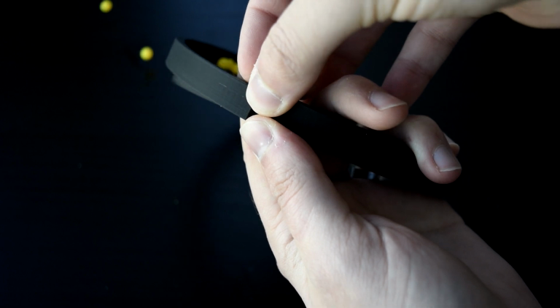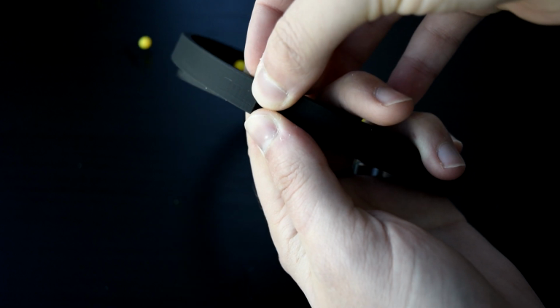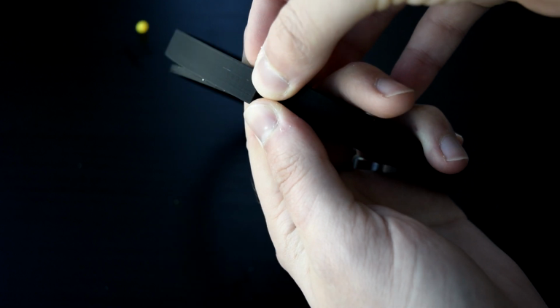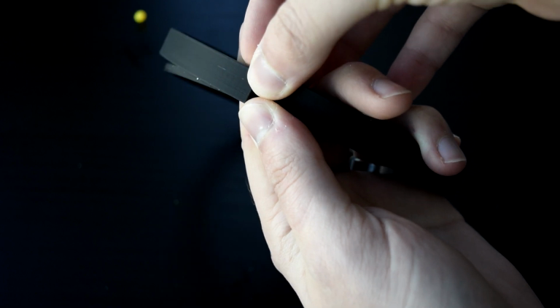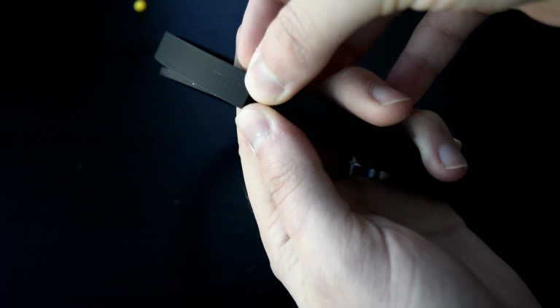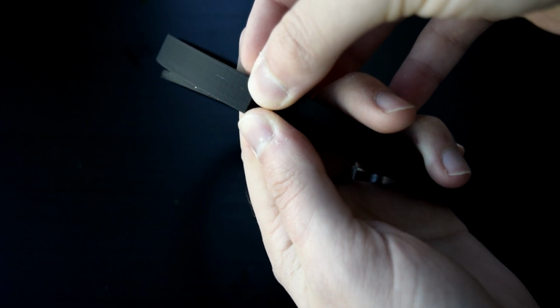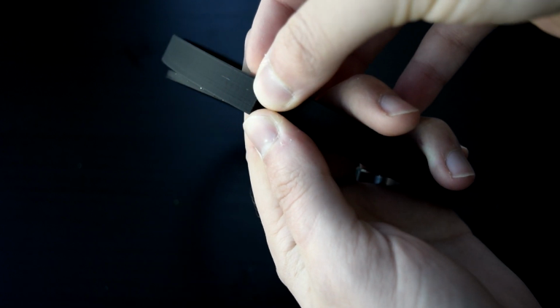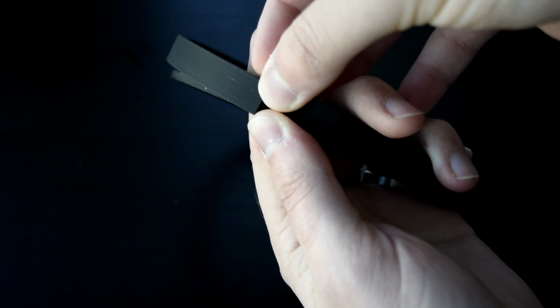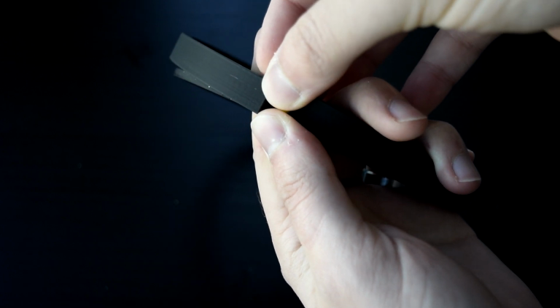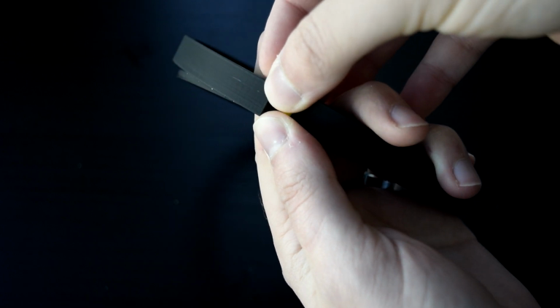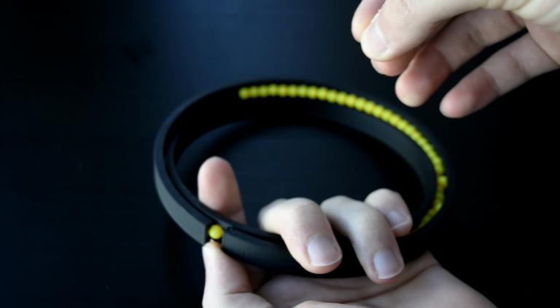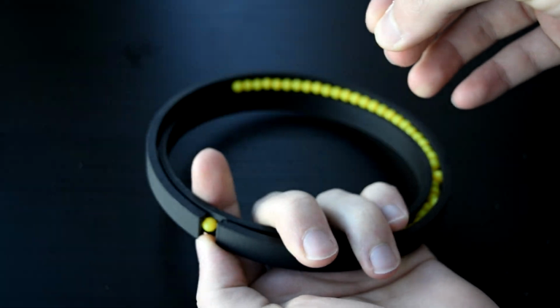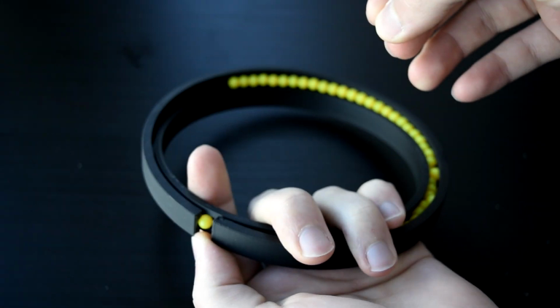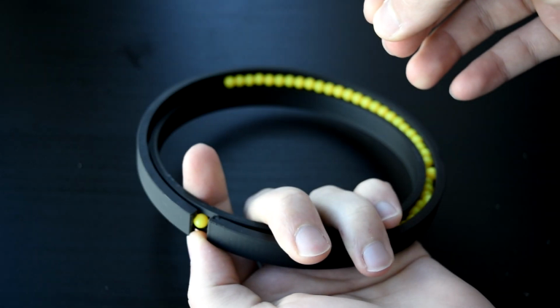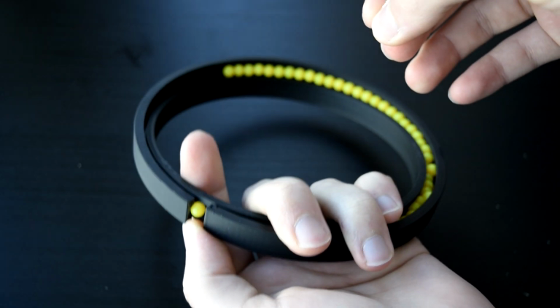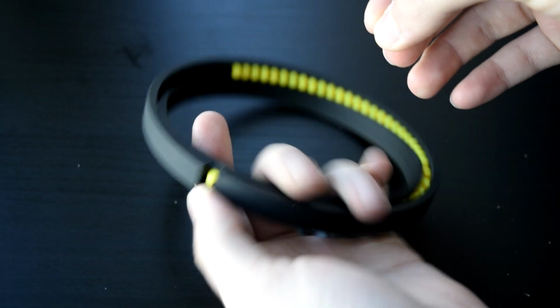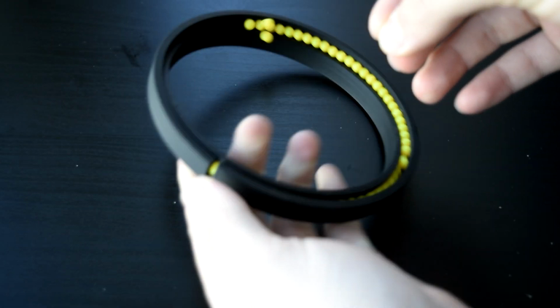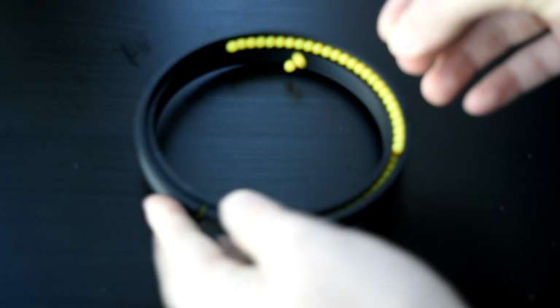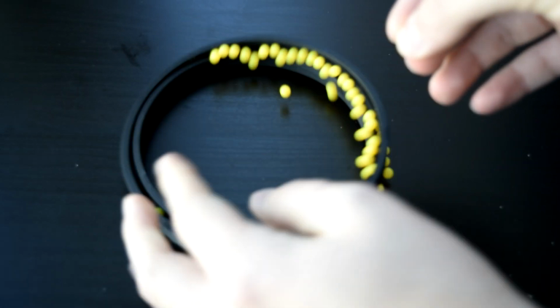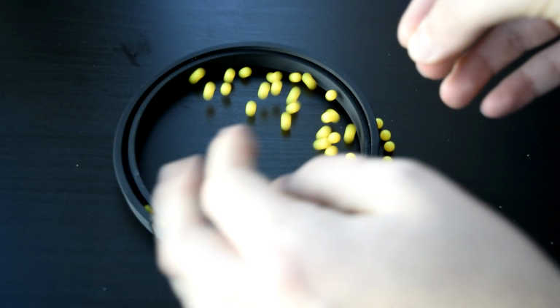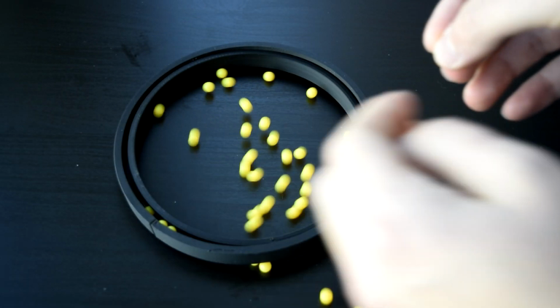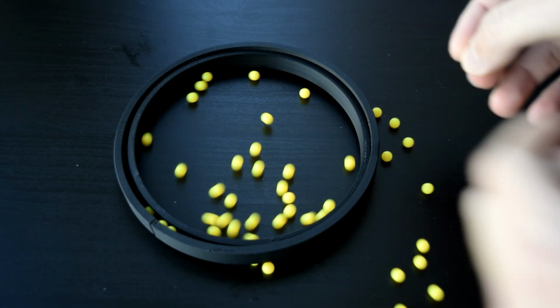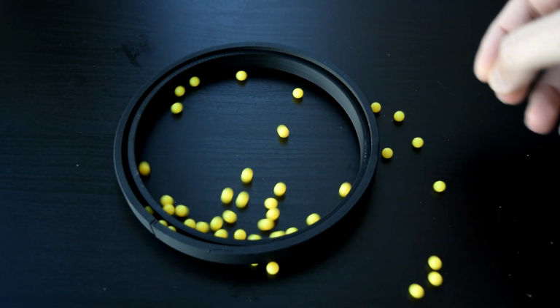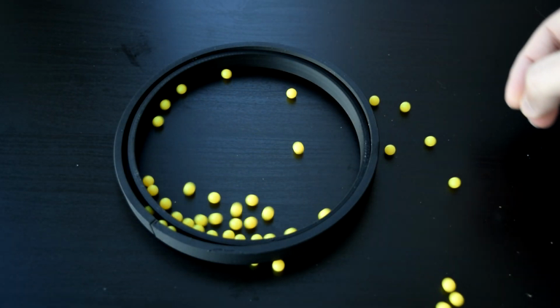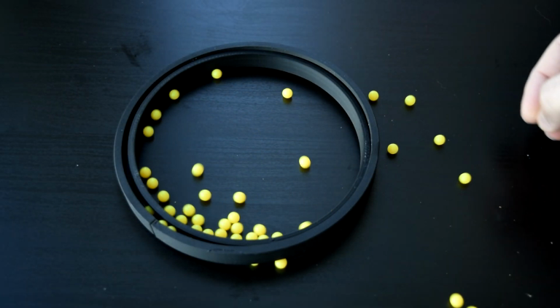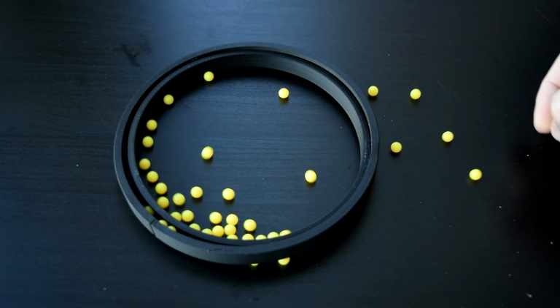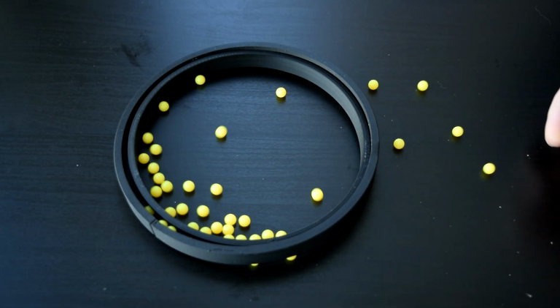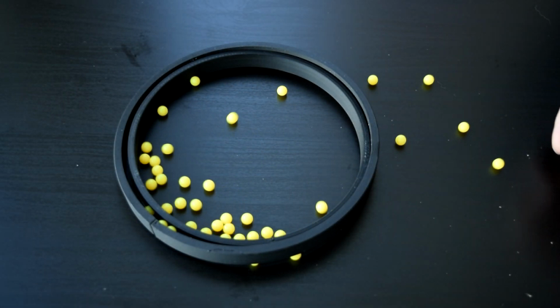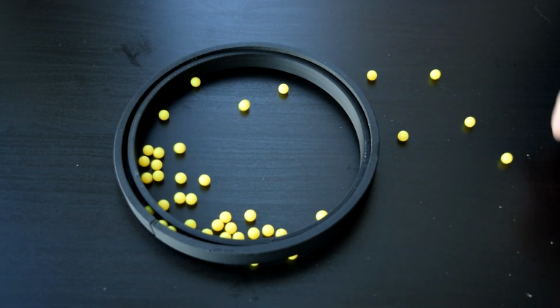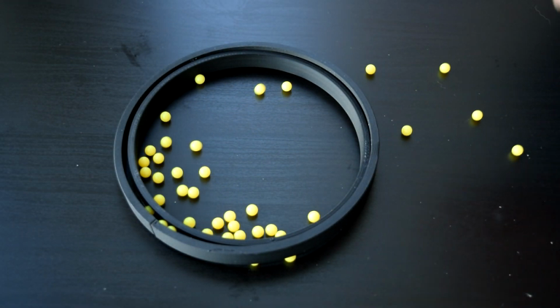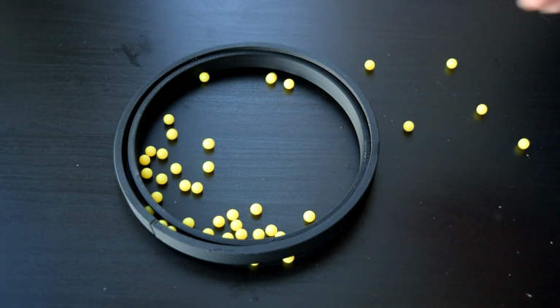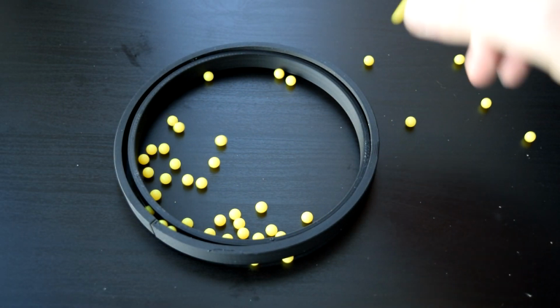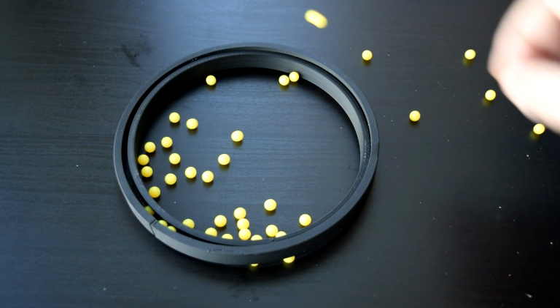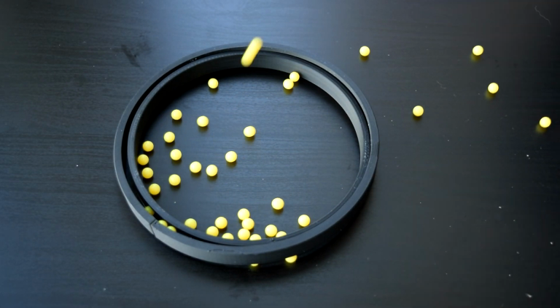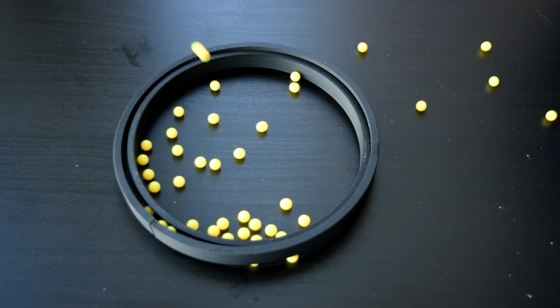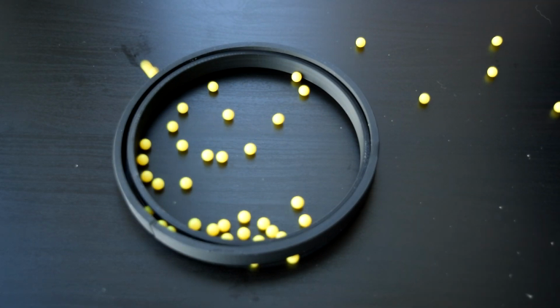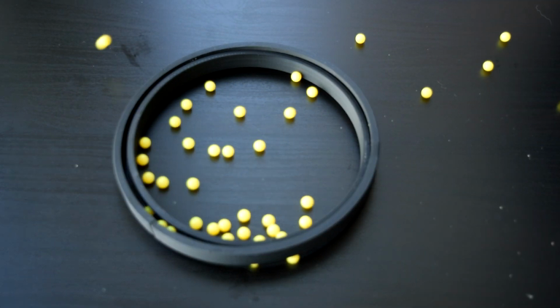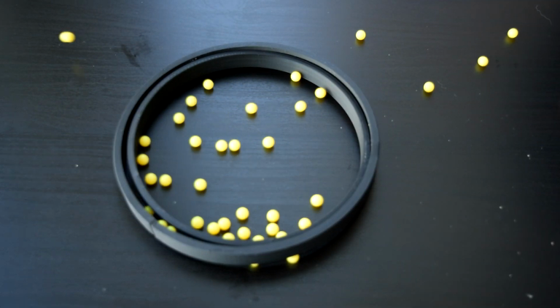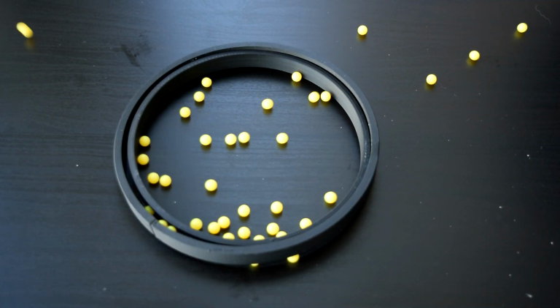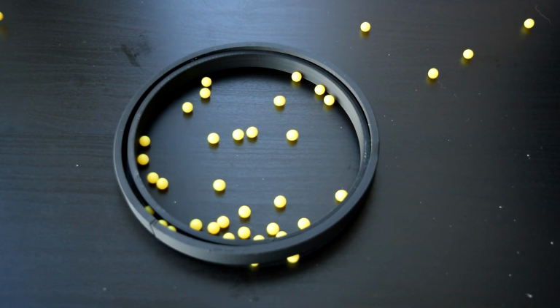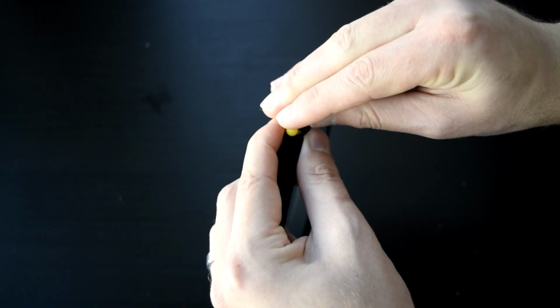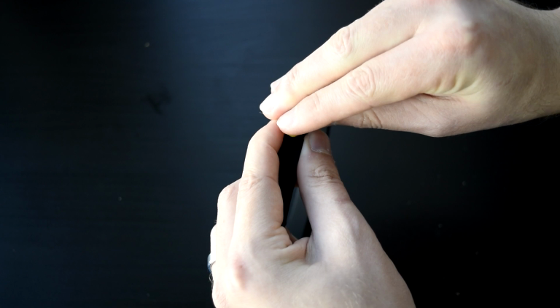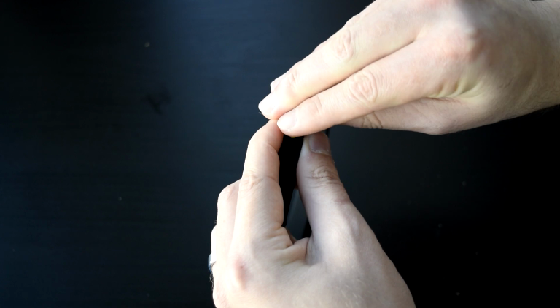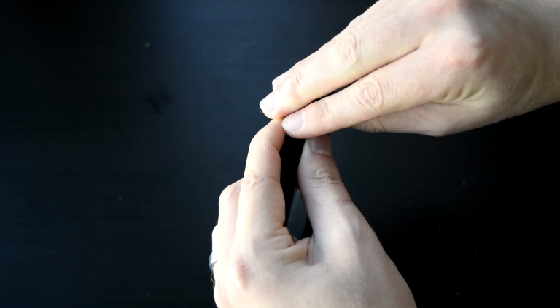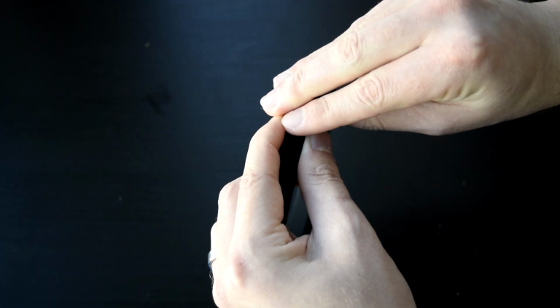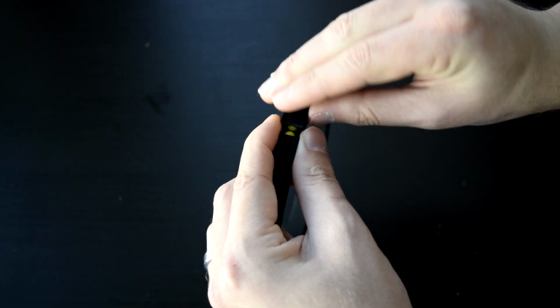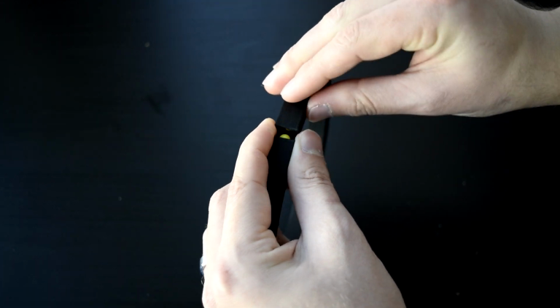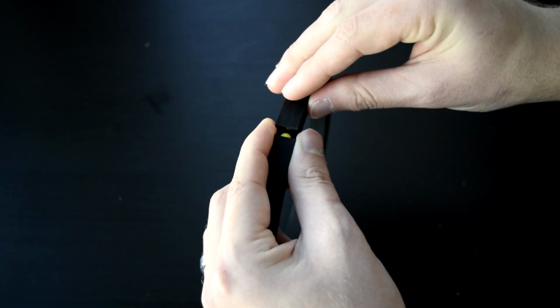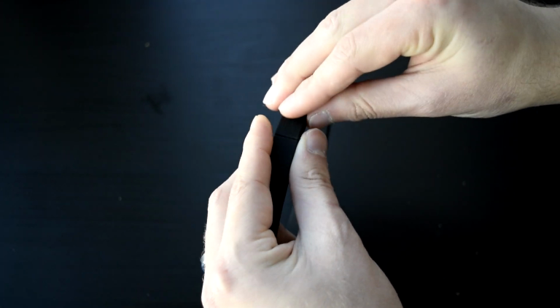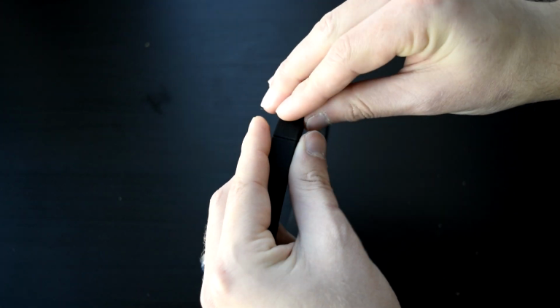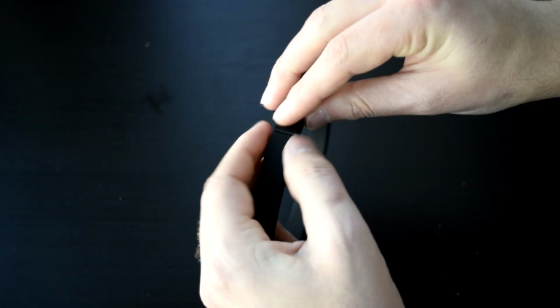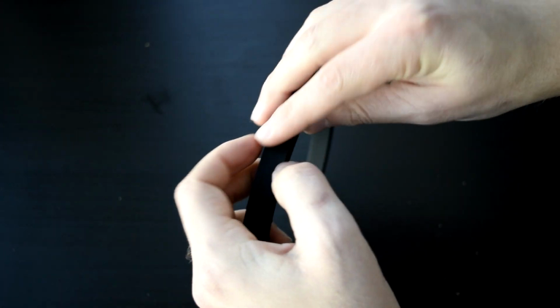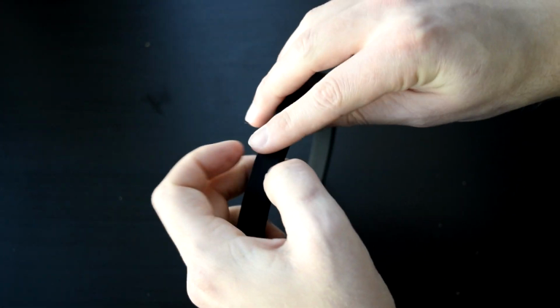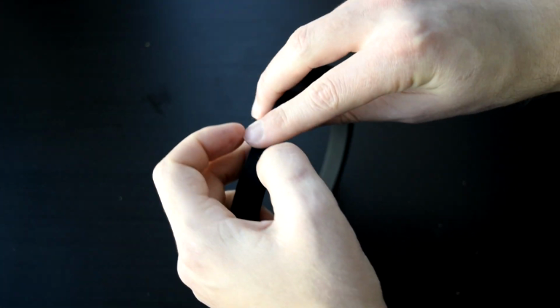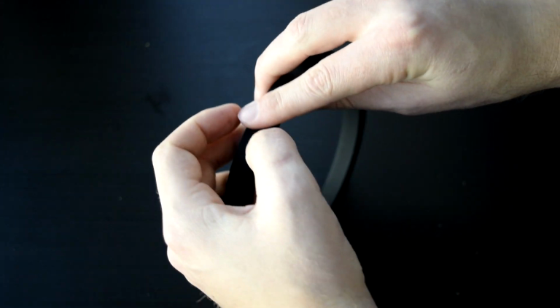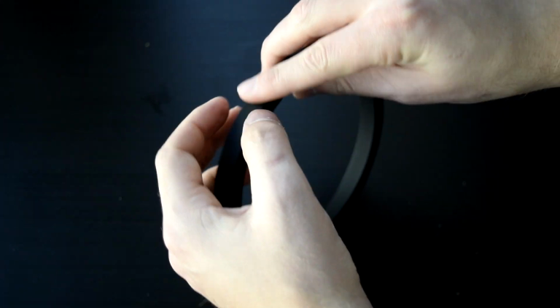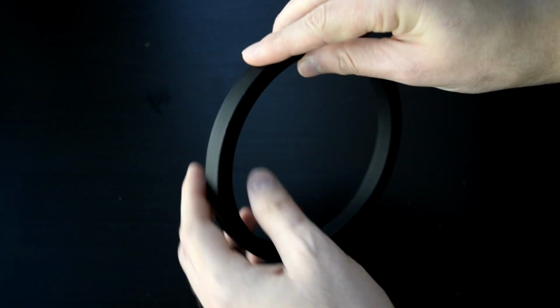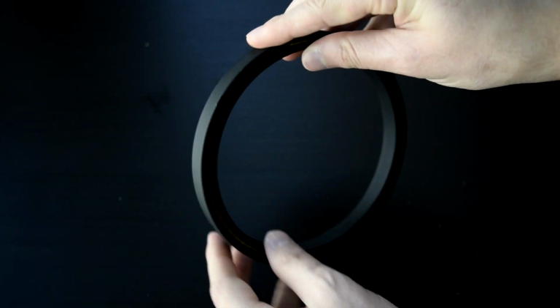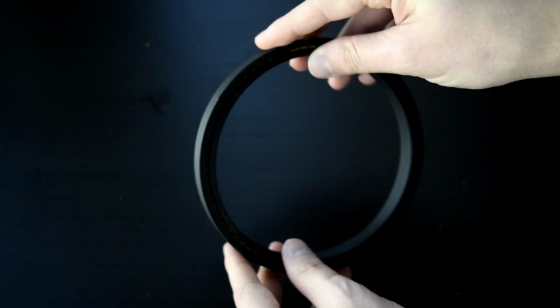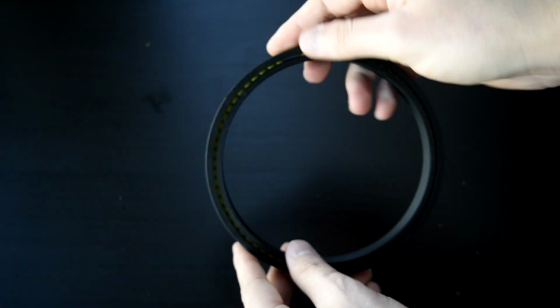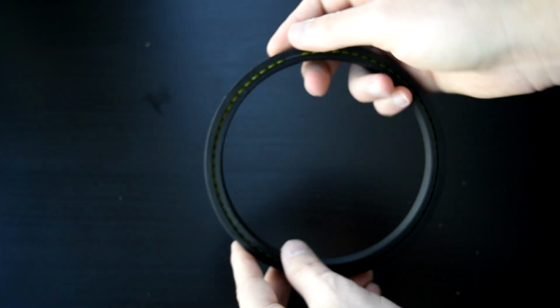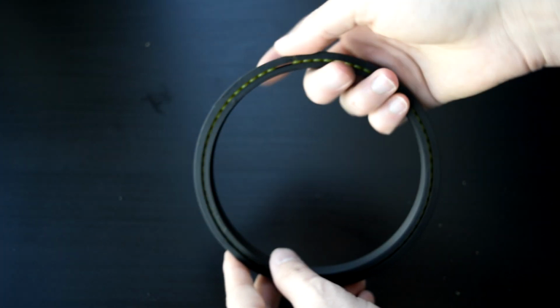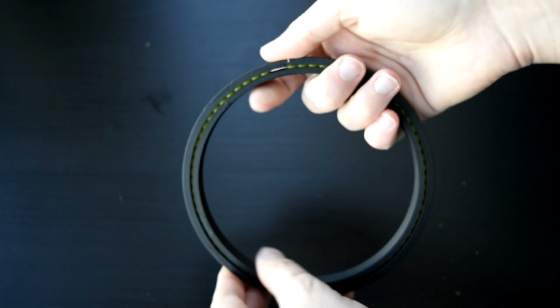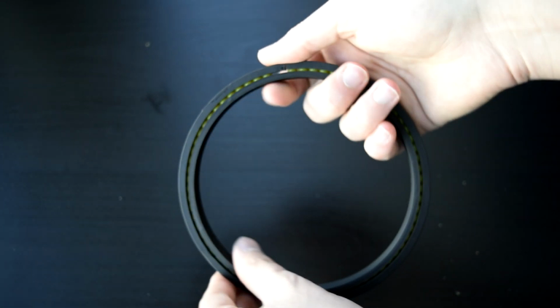I didn't want to spend the 30 bucks on a real bearing, so I just 3D printed one. It's gonna be fine. Don't worry about it.